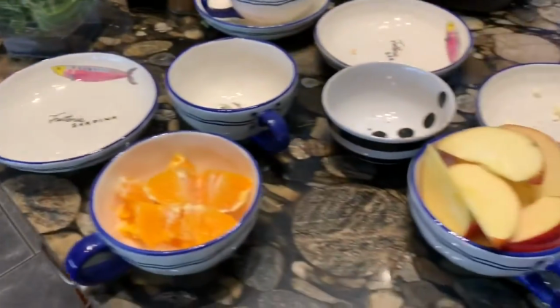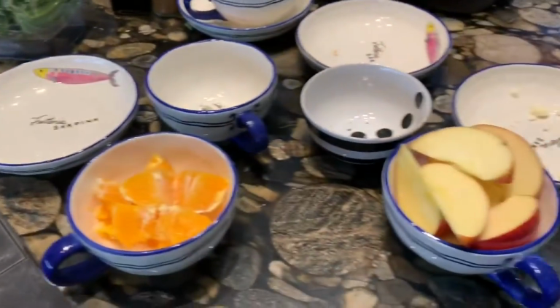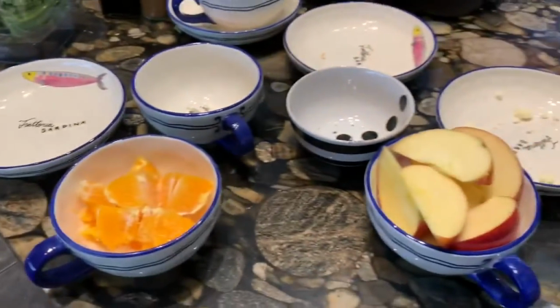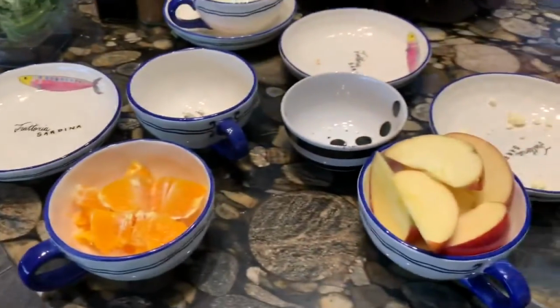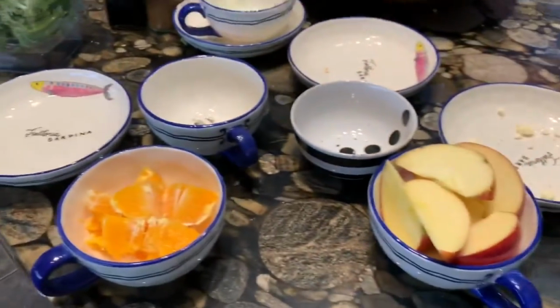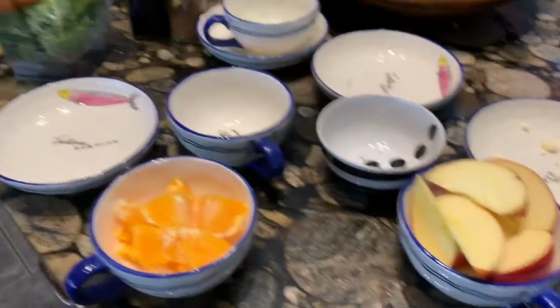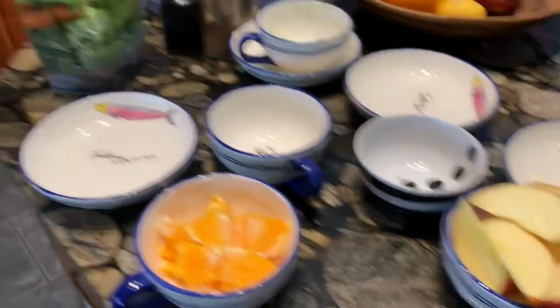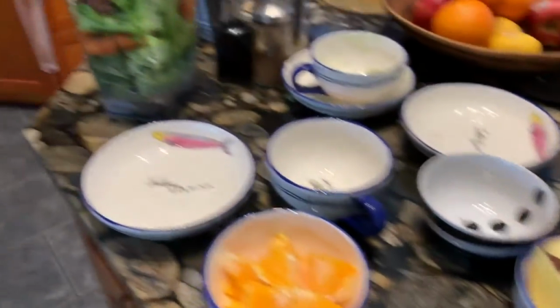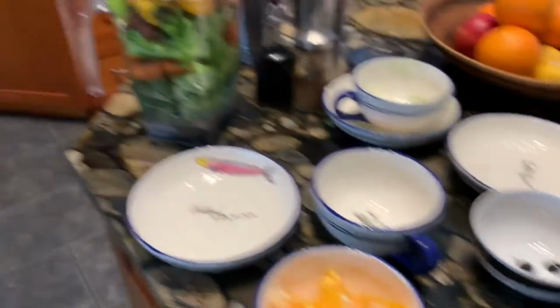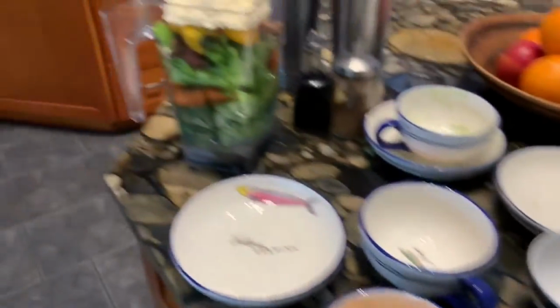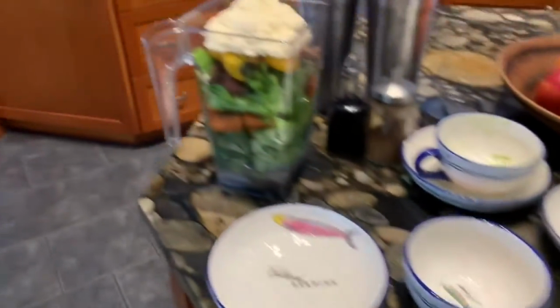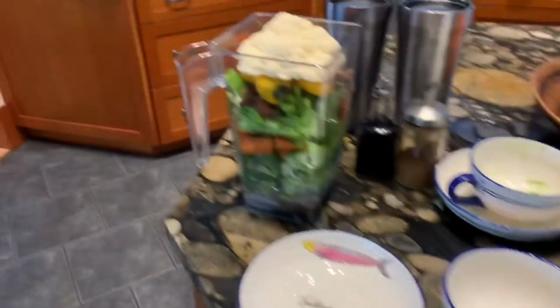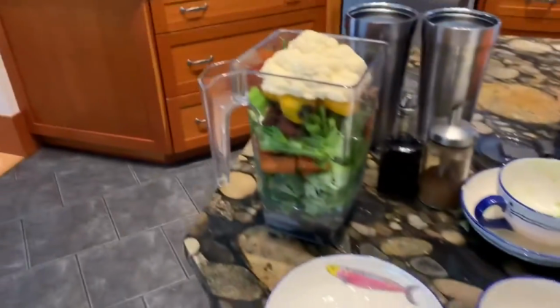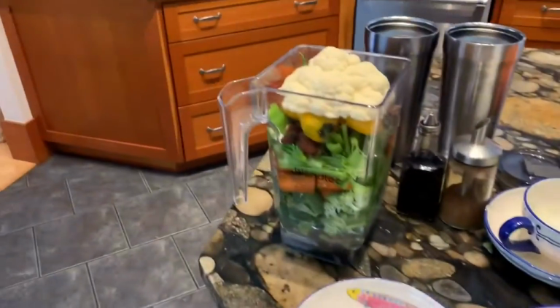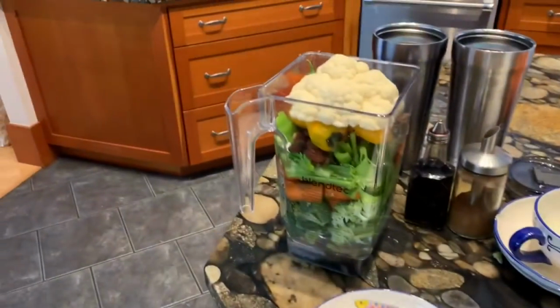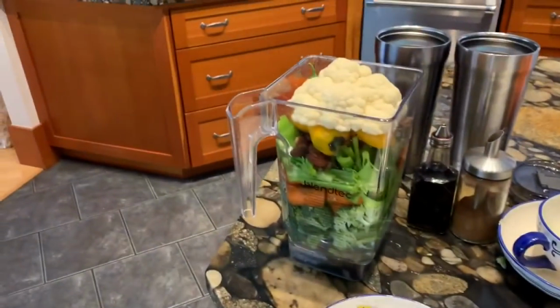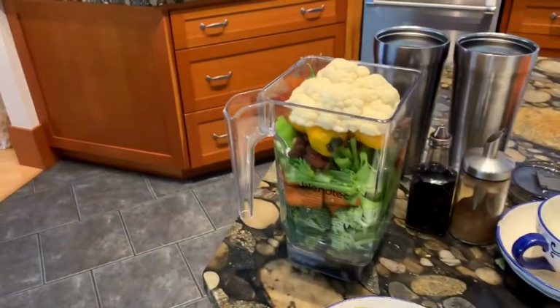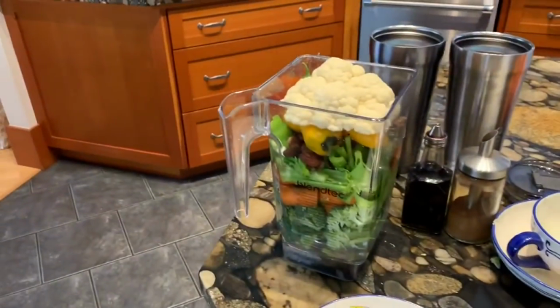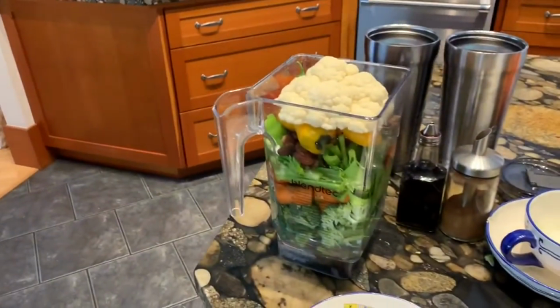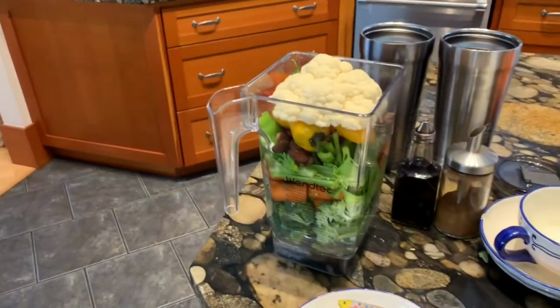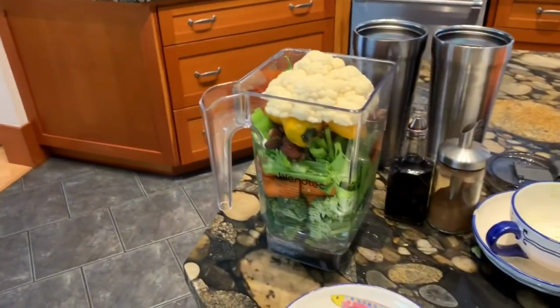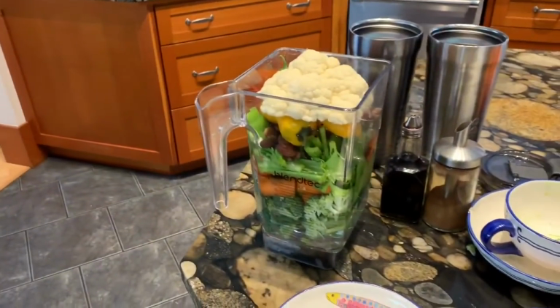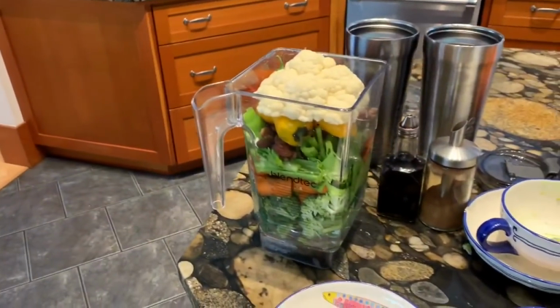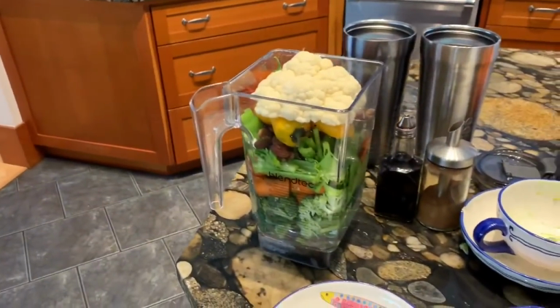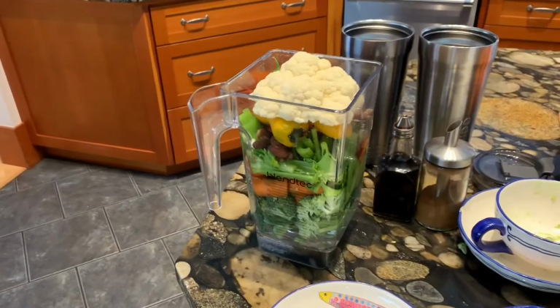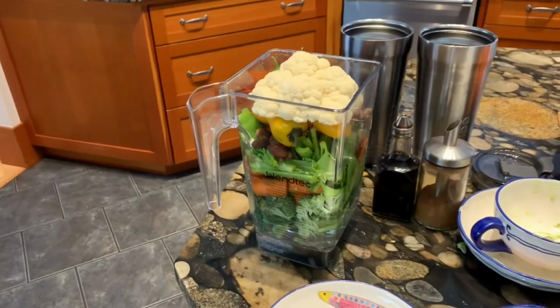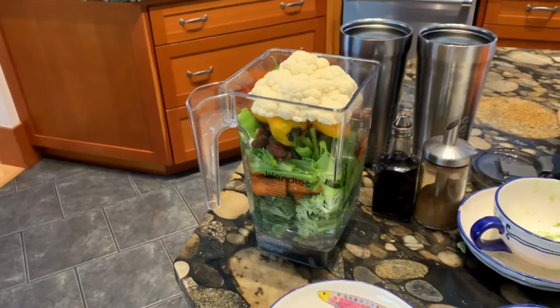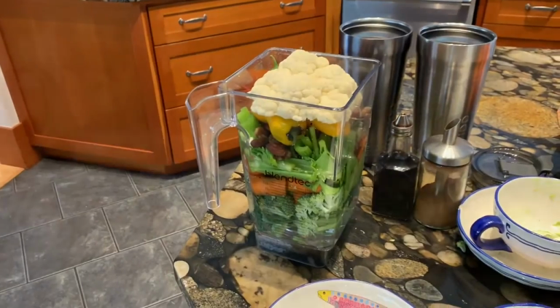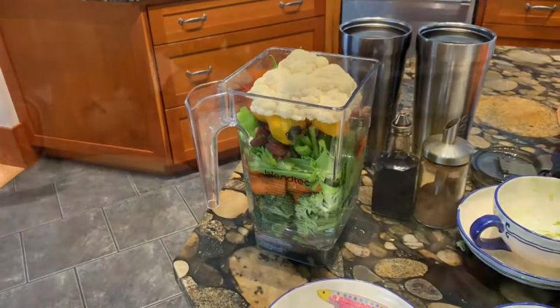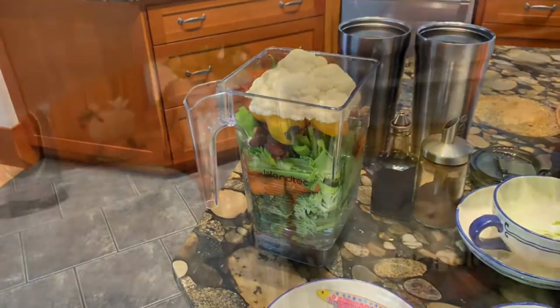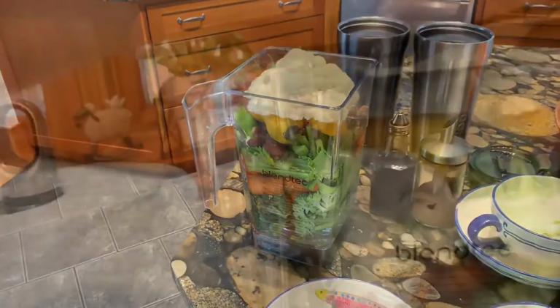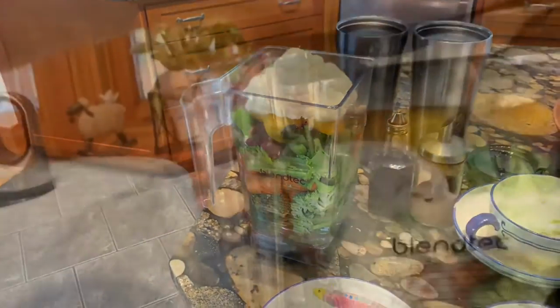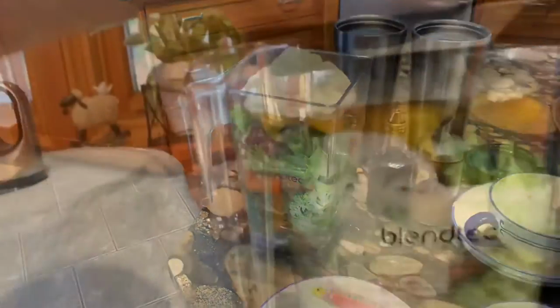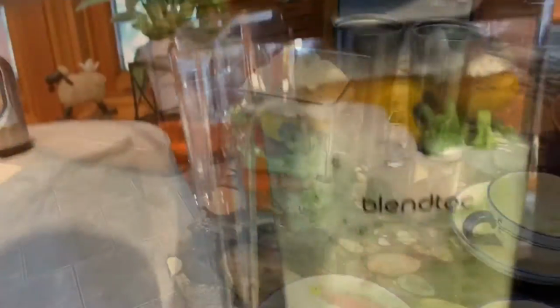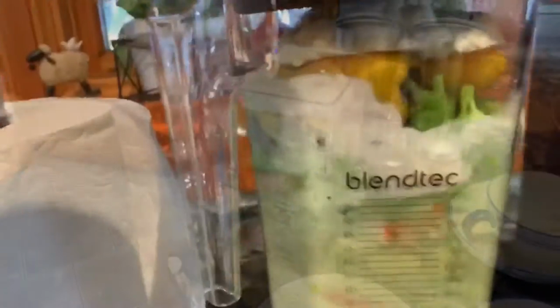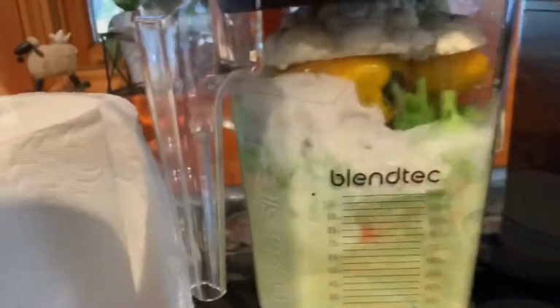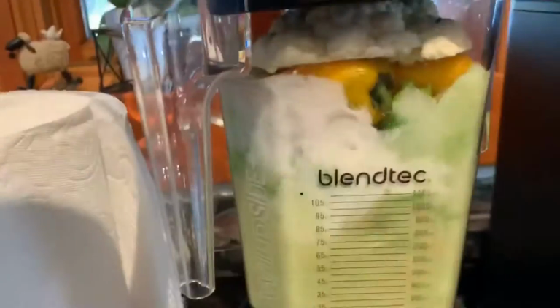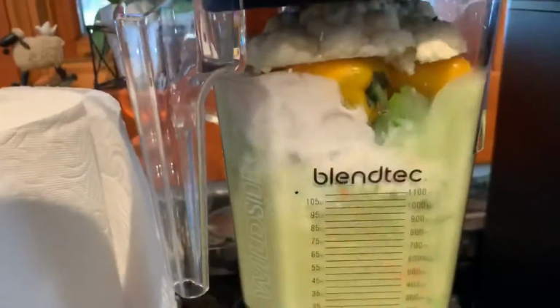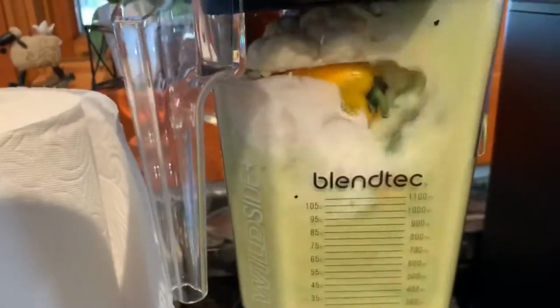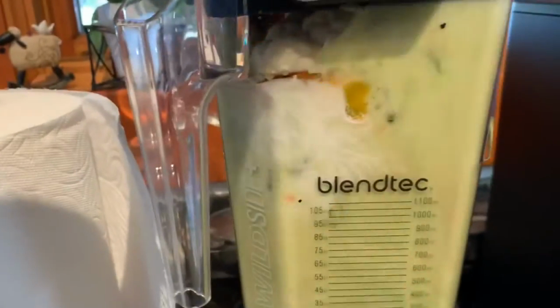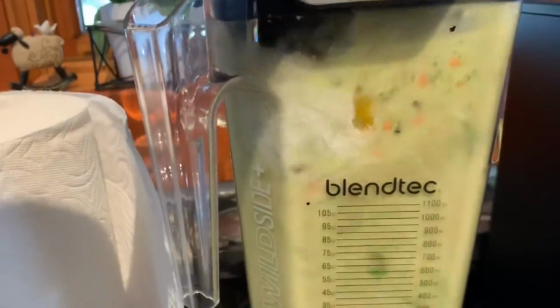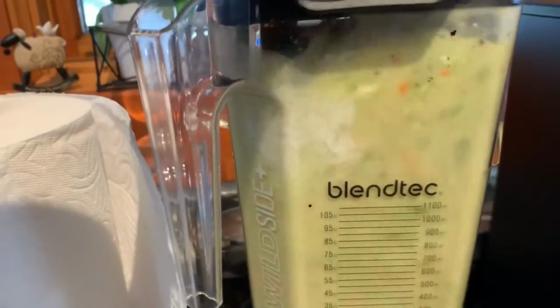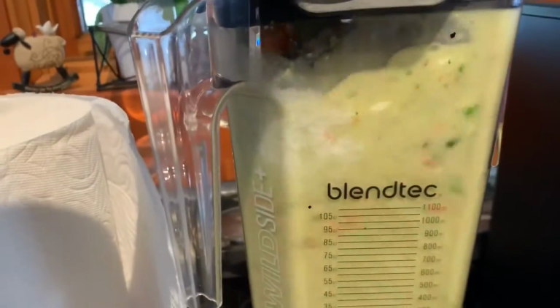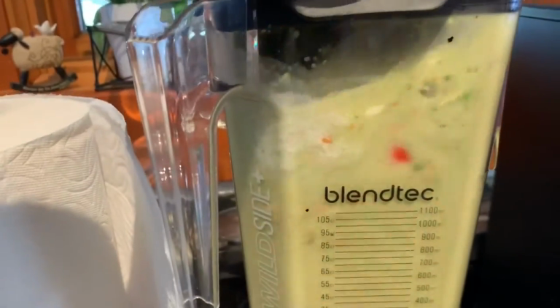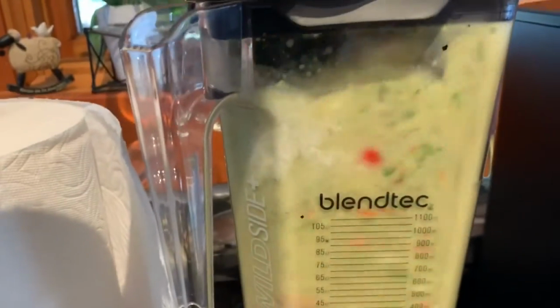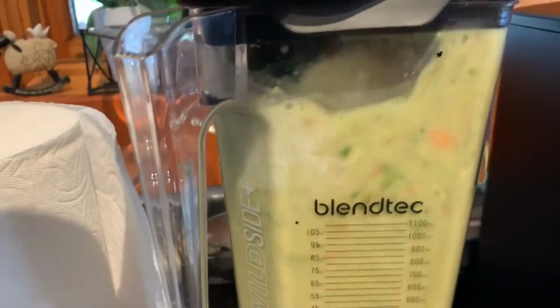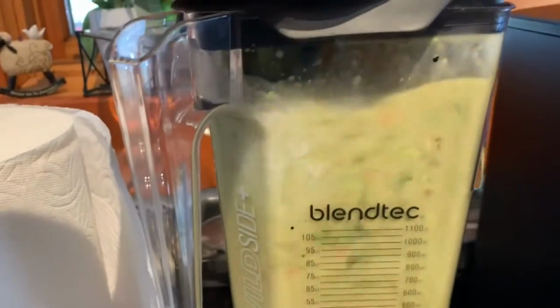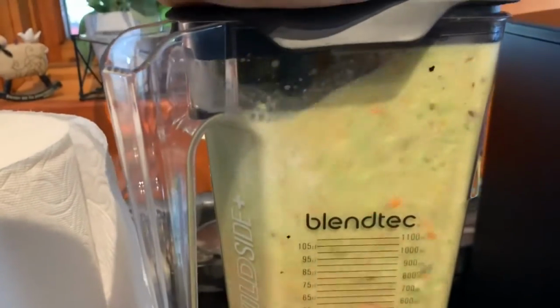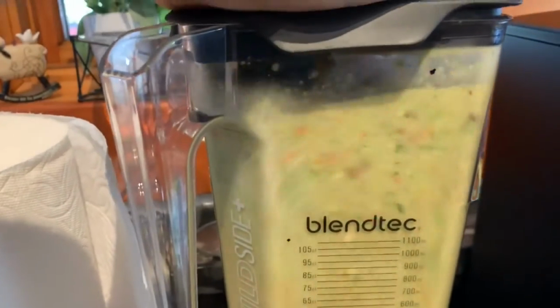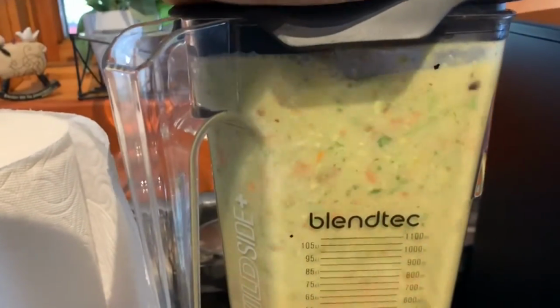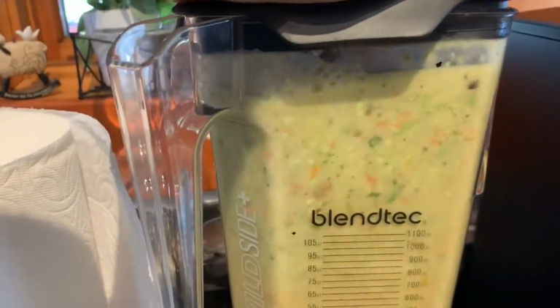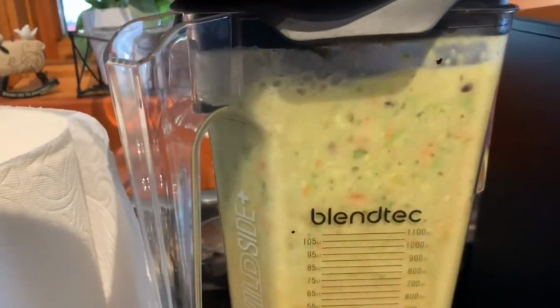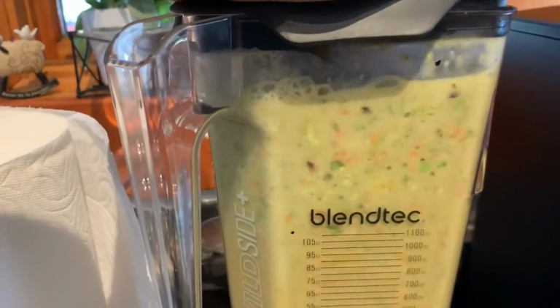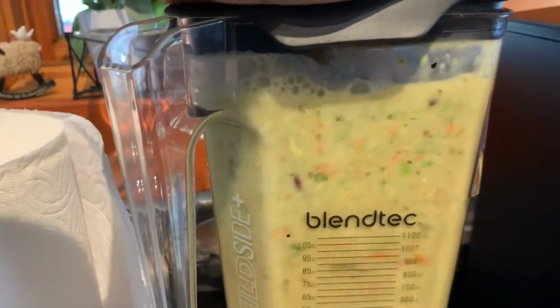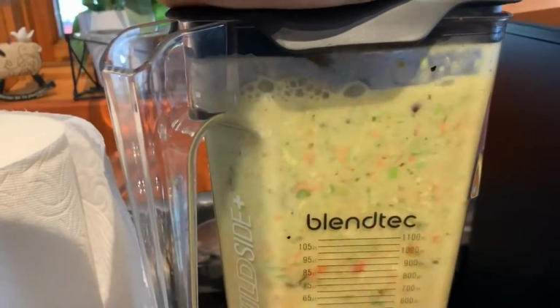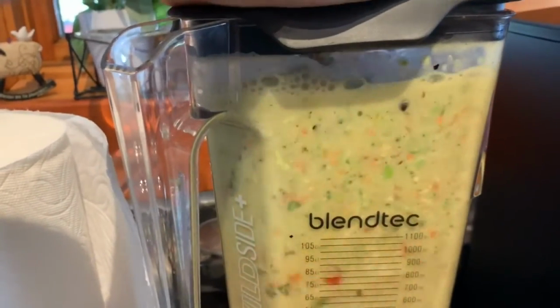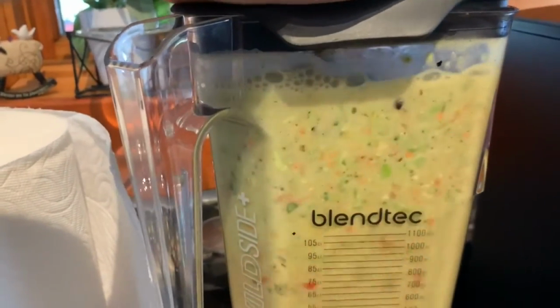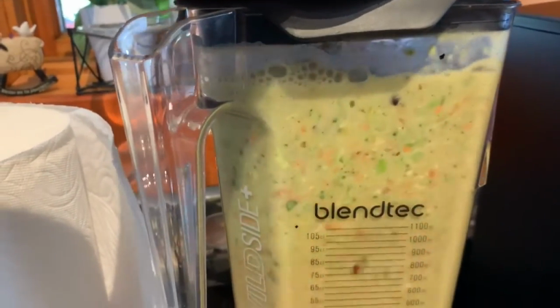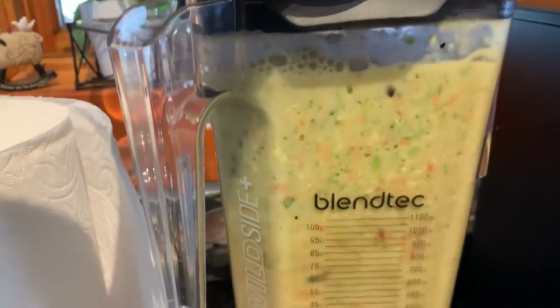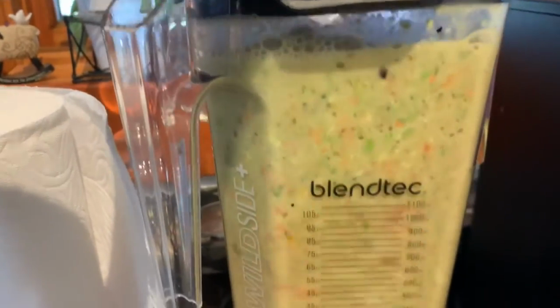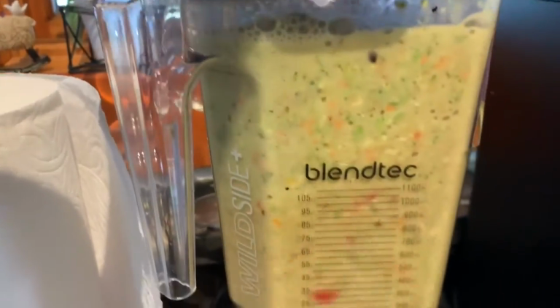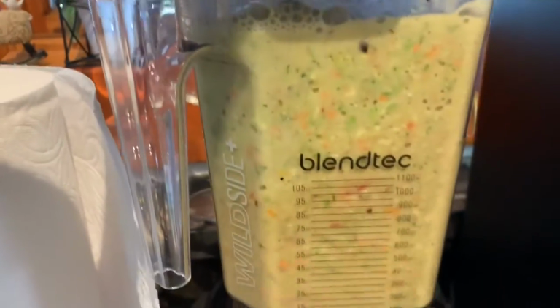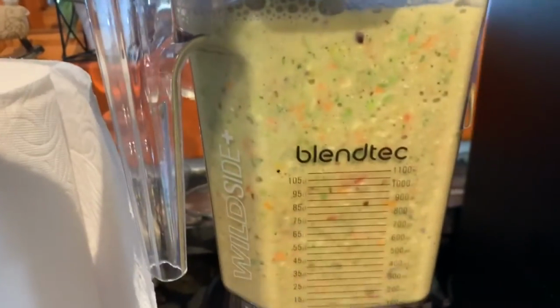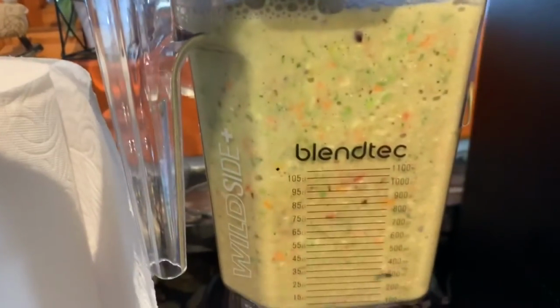I put everything in the blender. I can't fit the apple and orange in, so I blend it all up and then I put the apple and the orange in. It gives a little bit of a sweet taste.